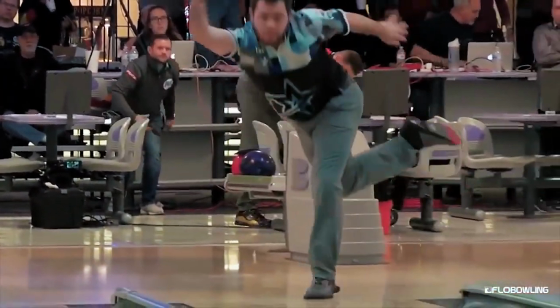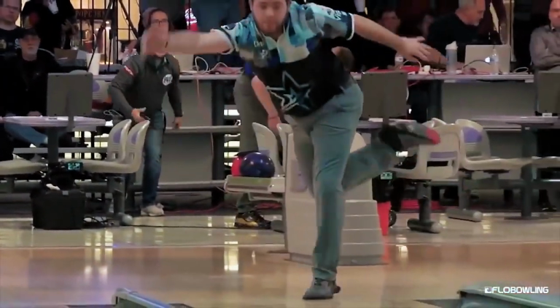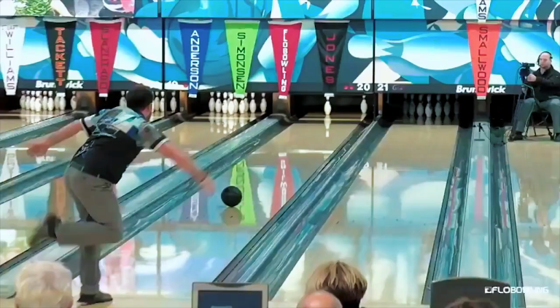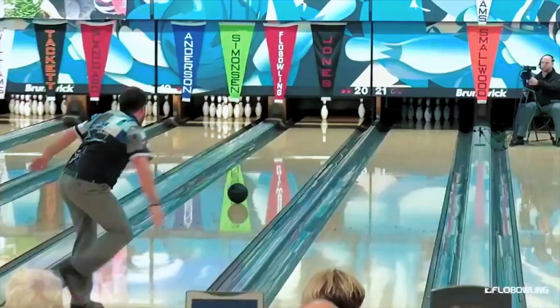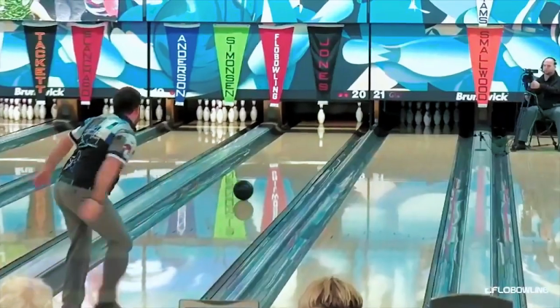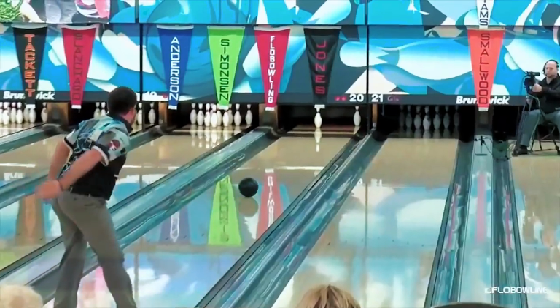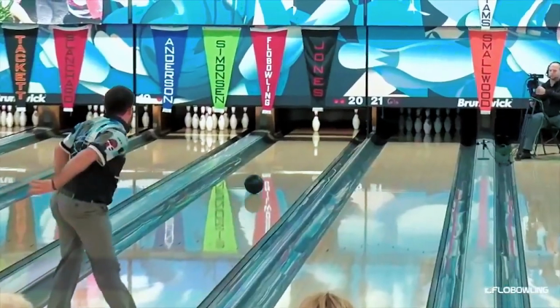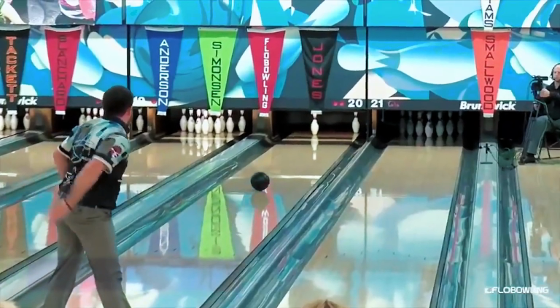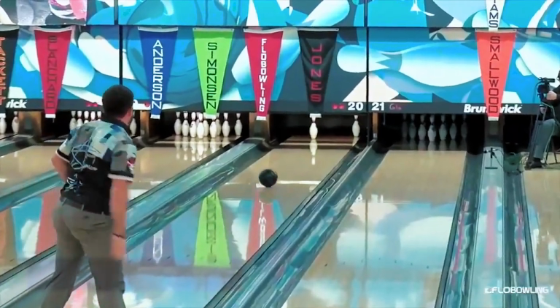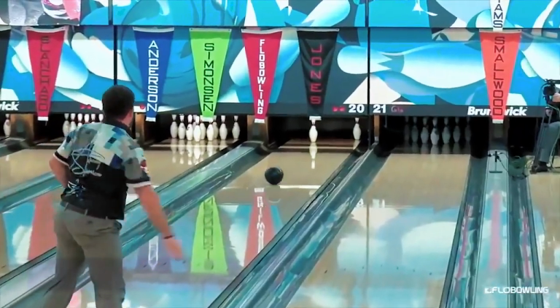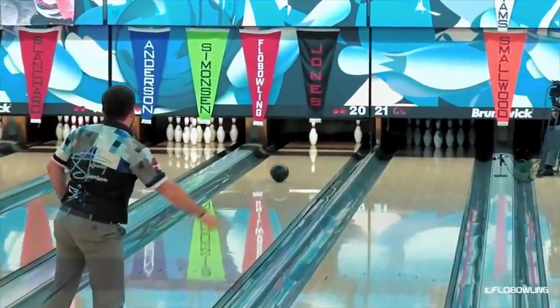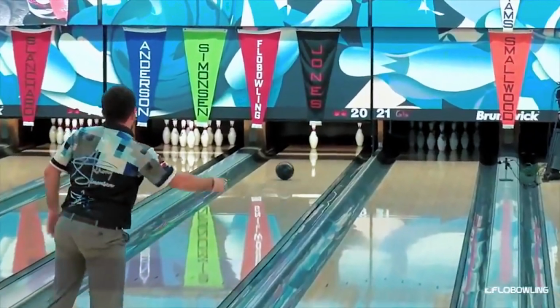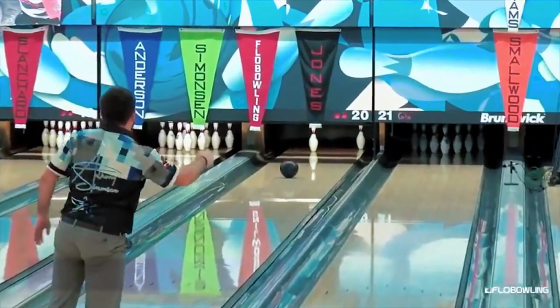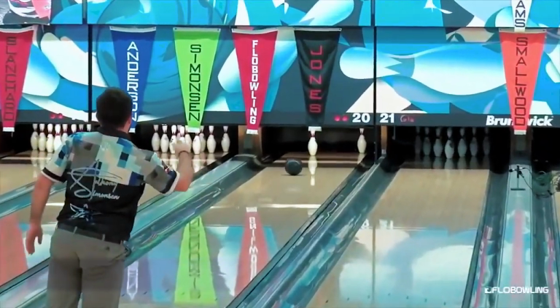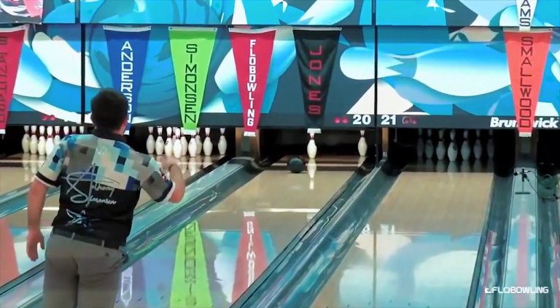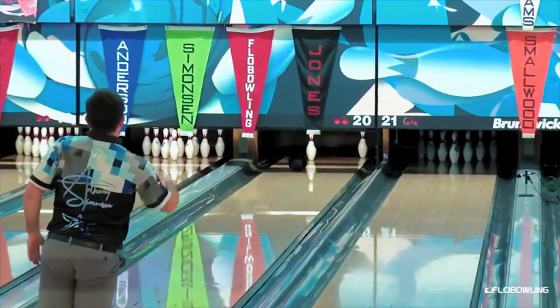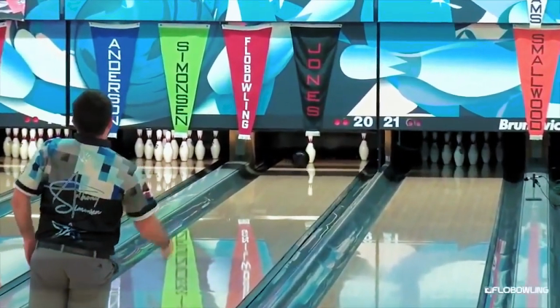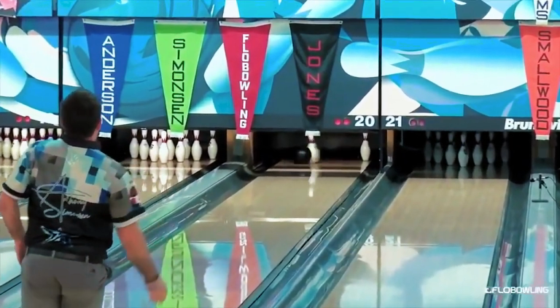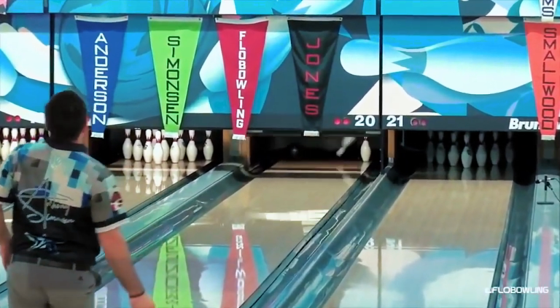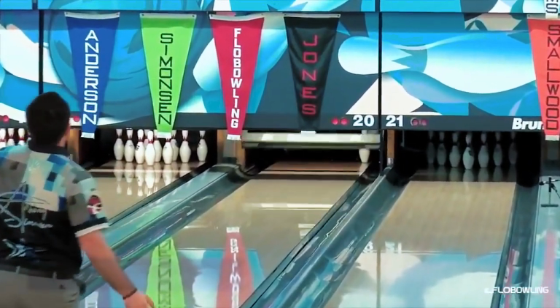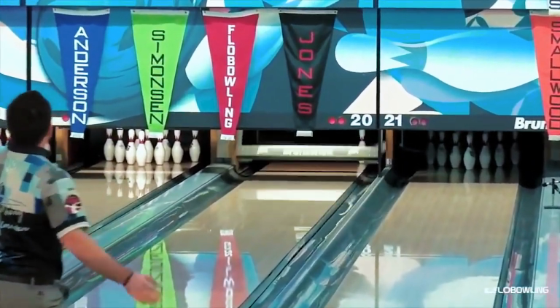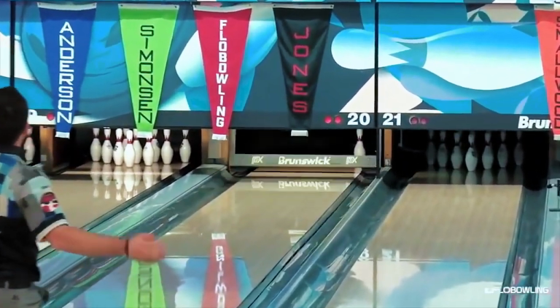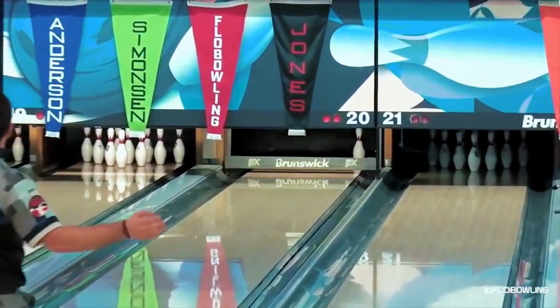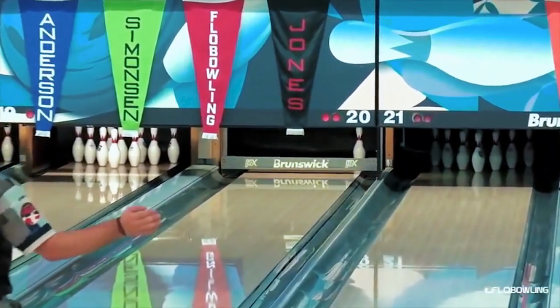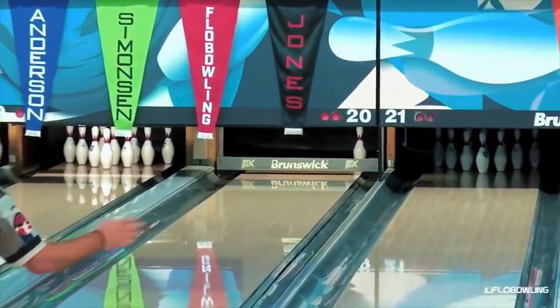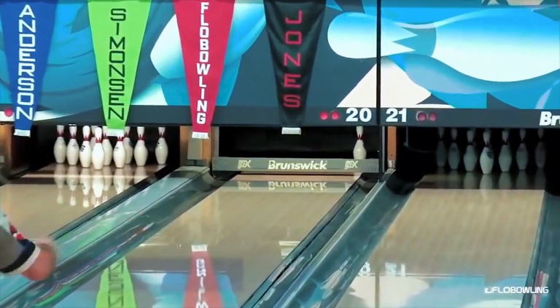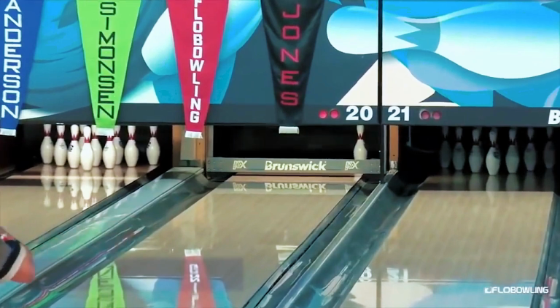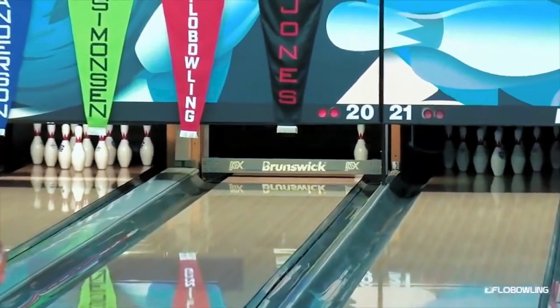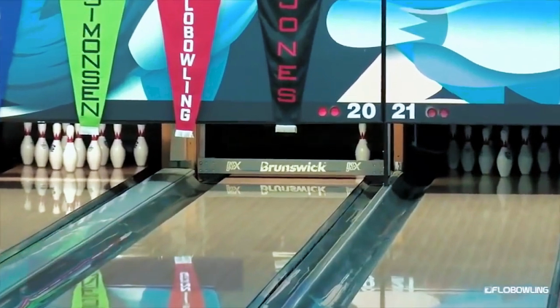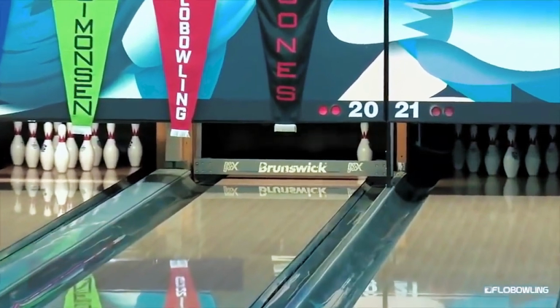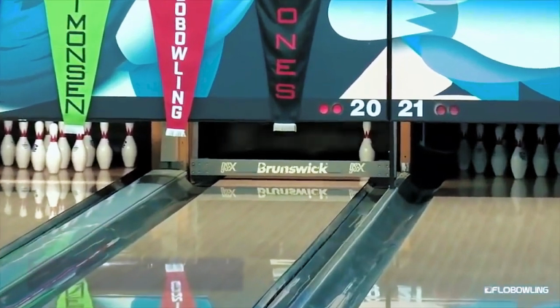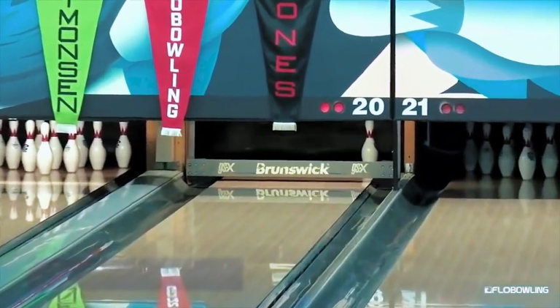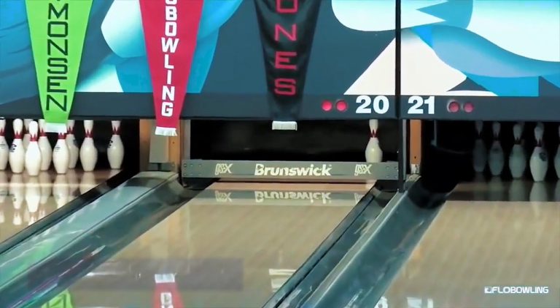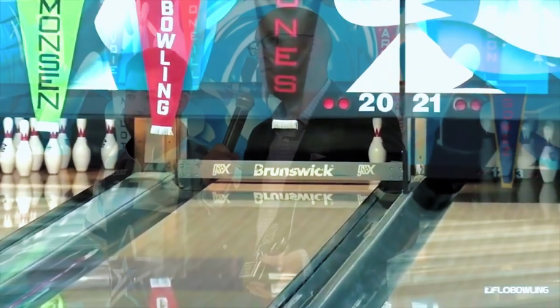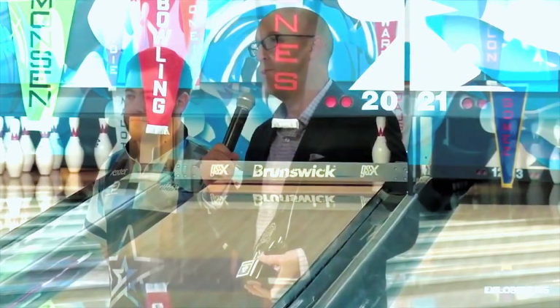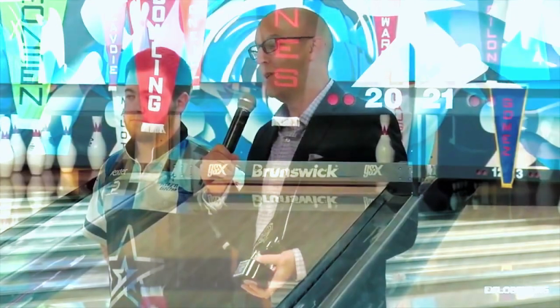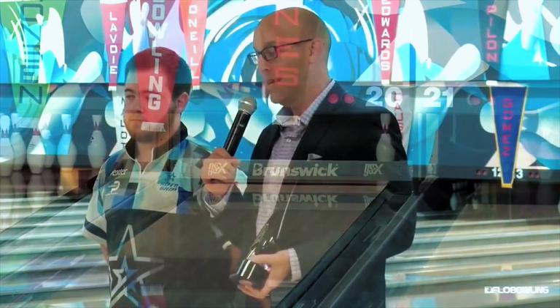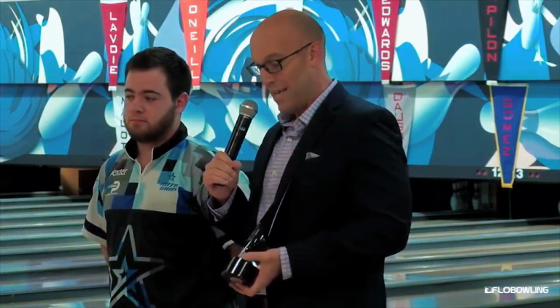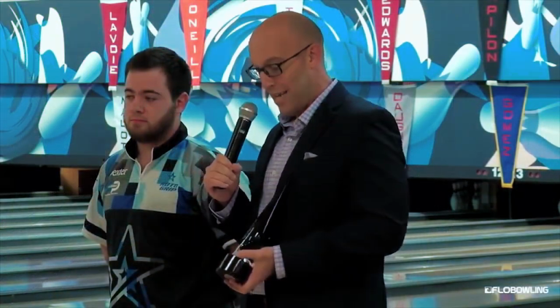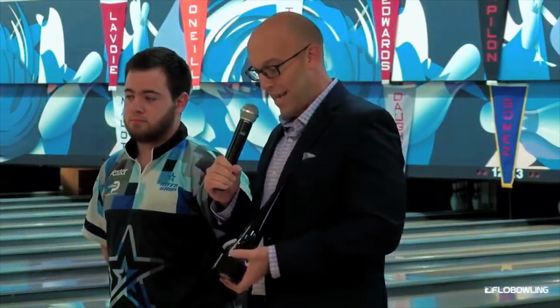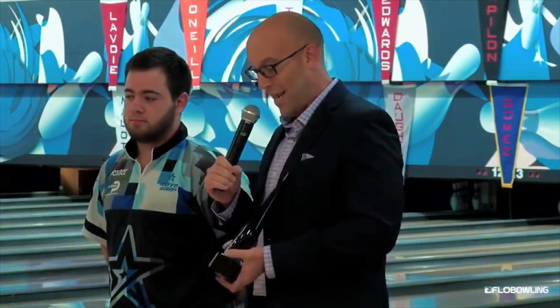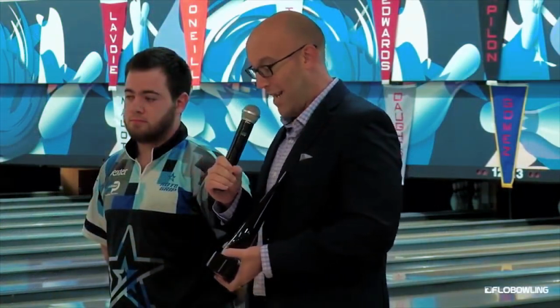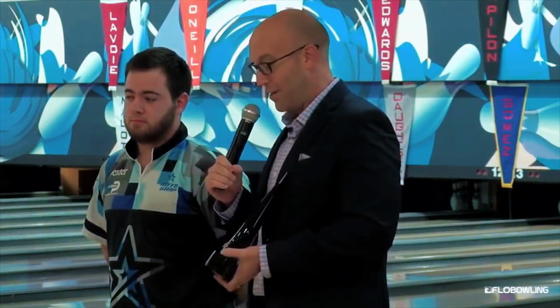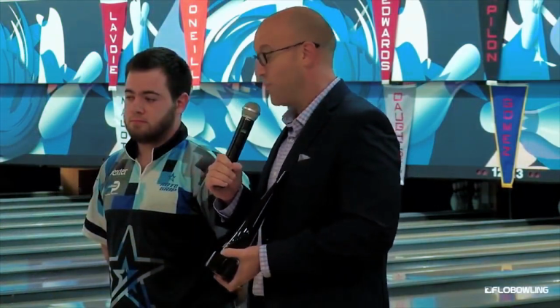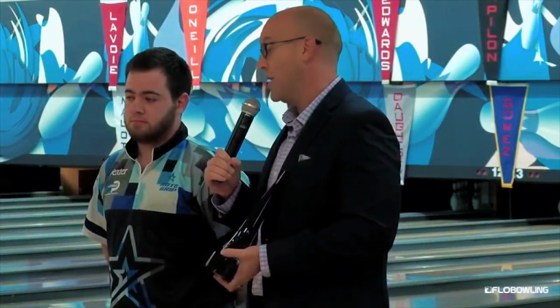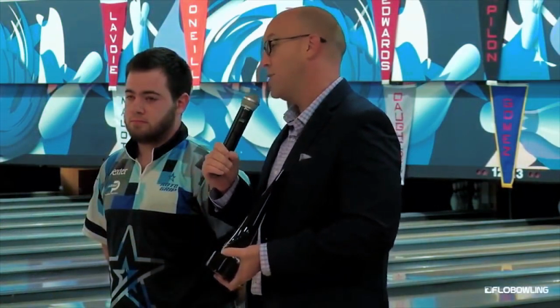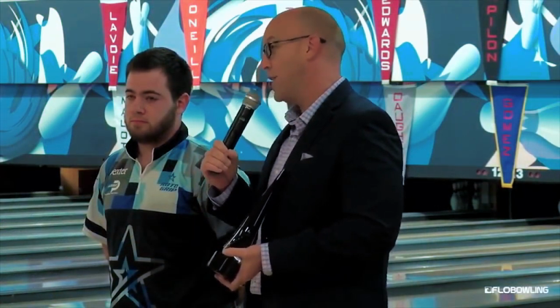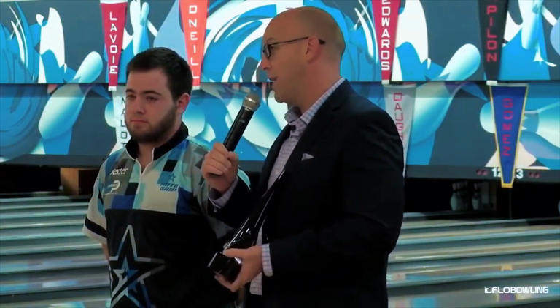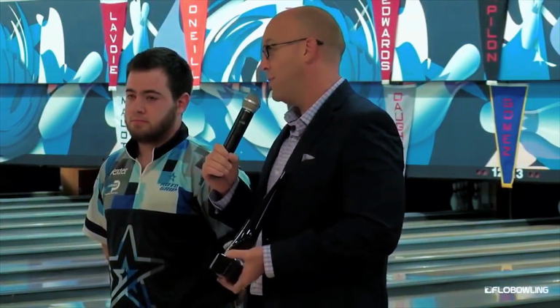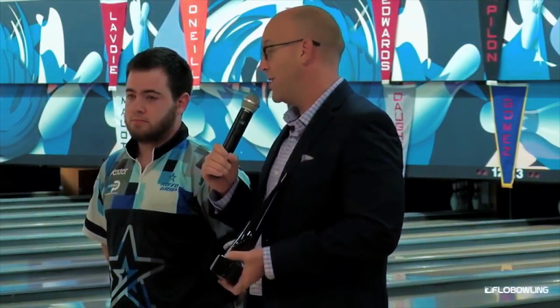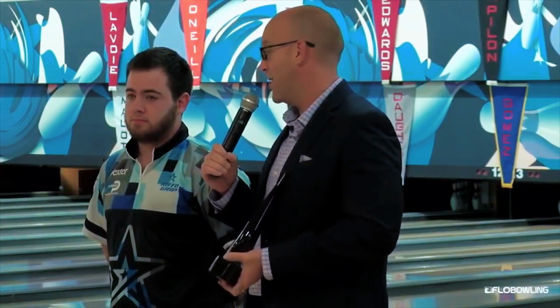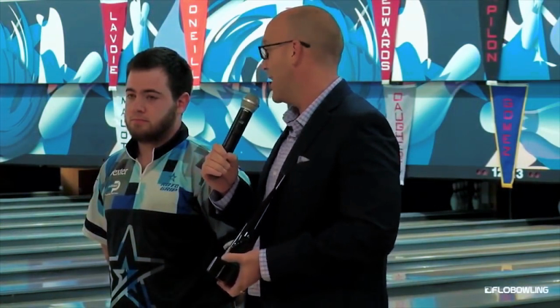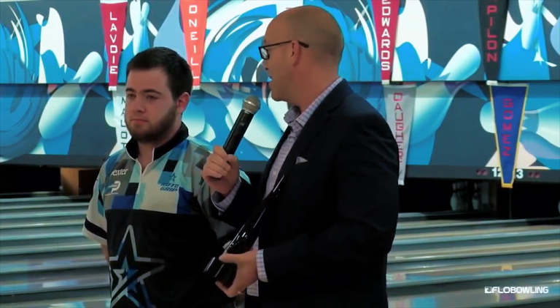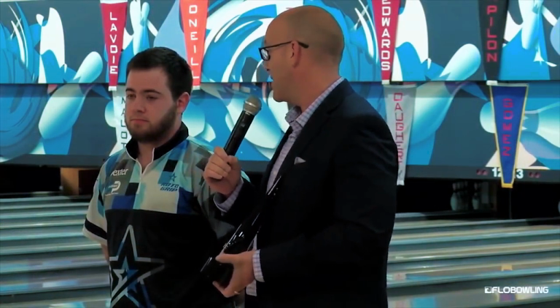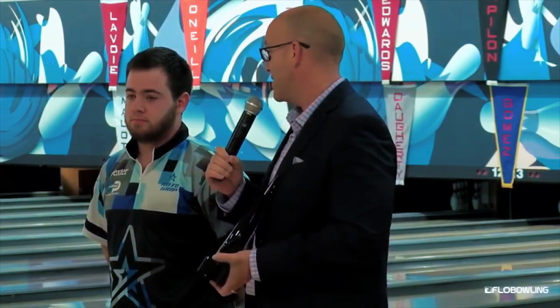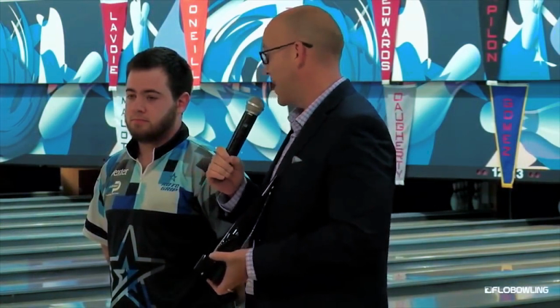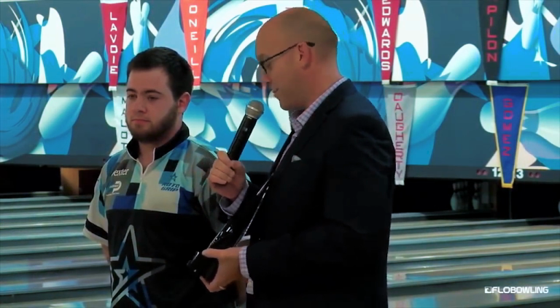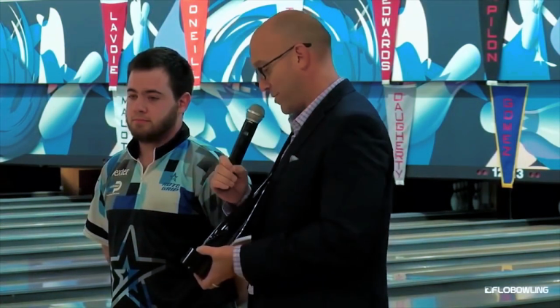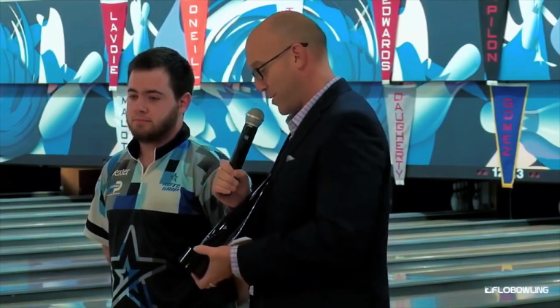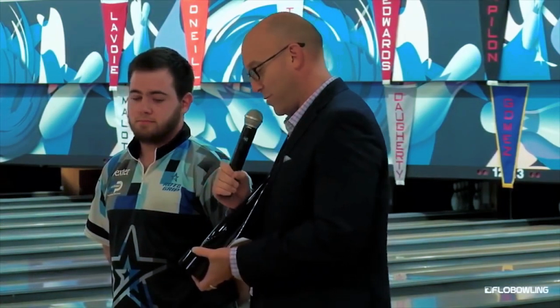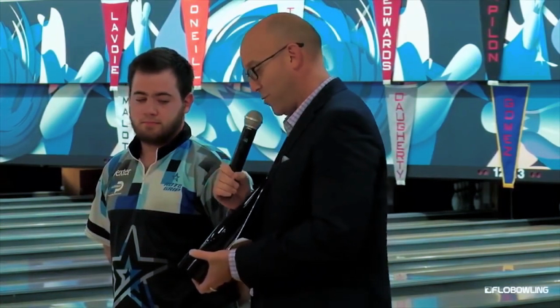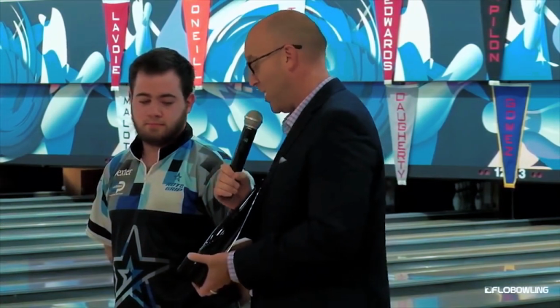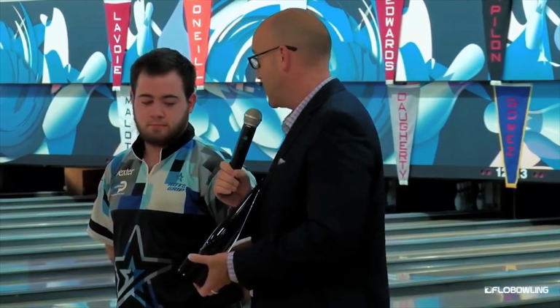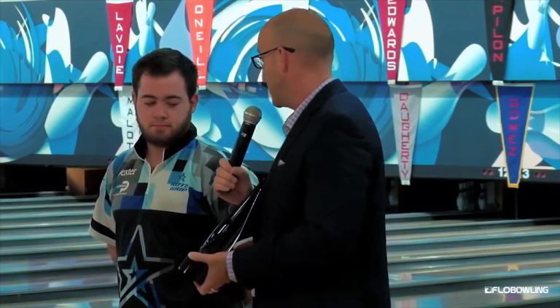And a great champion — Anthony Simonson. Congratulations.